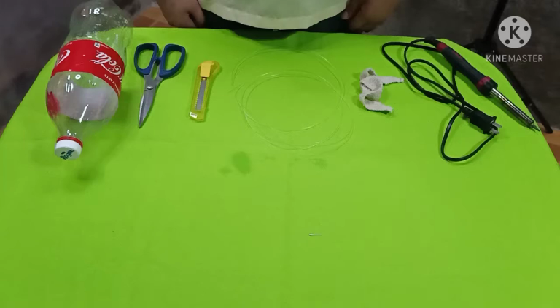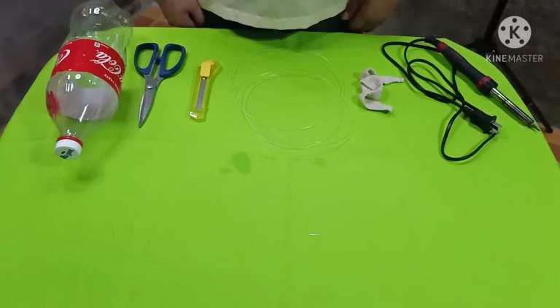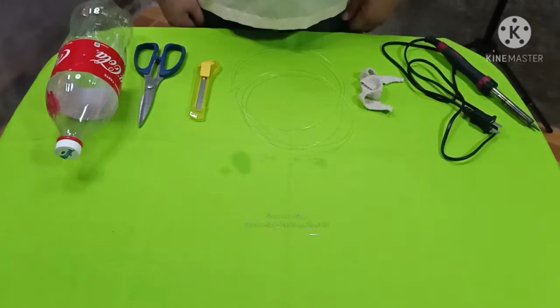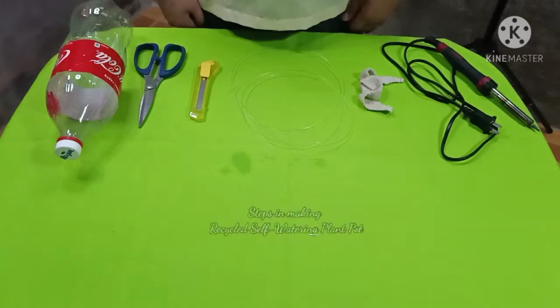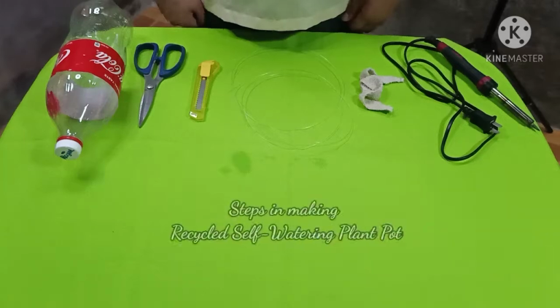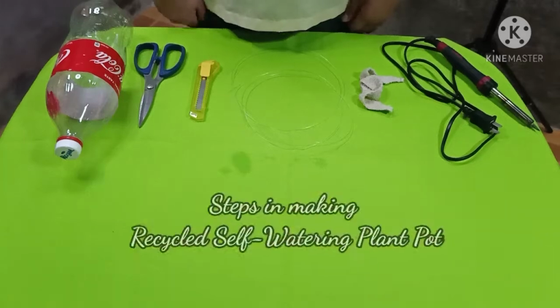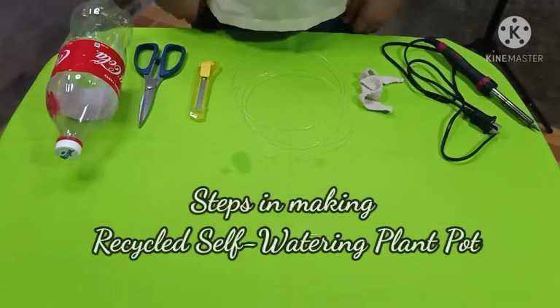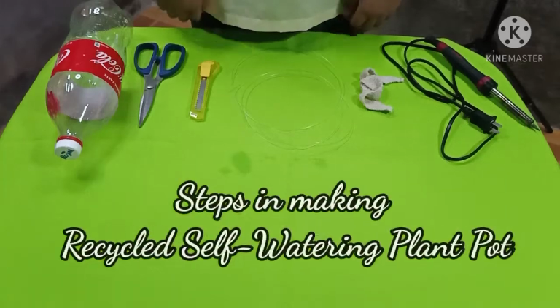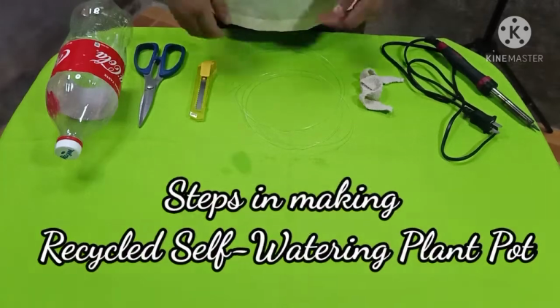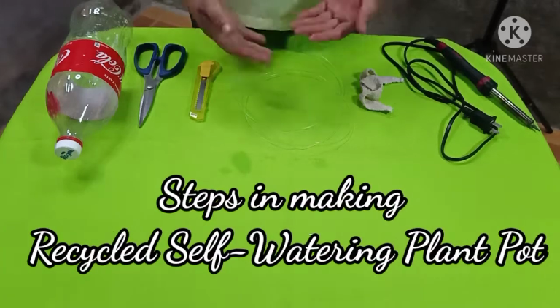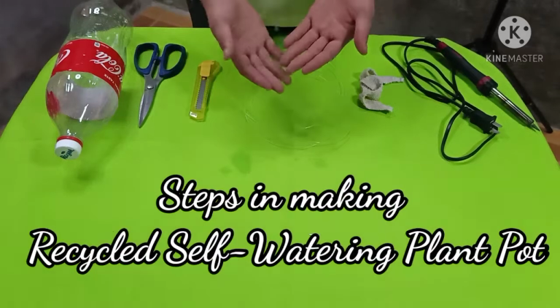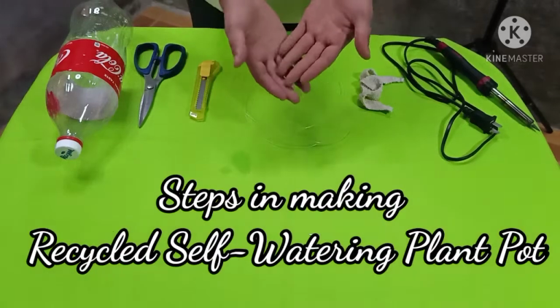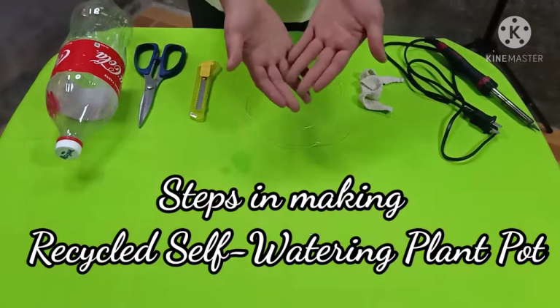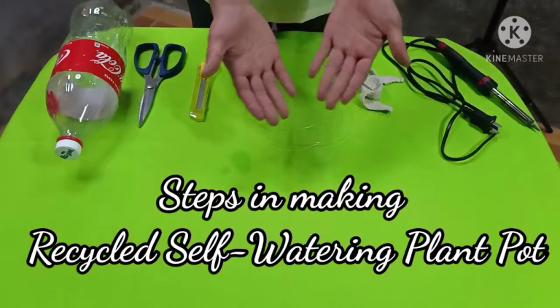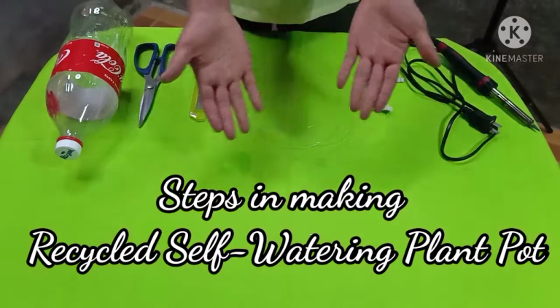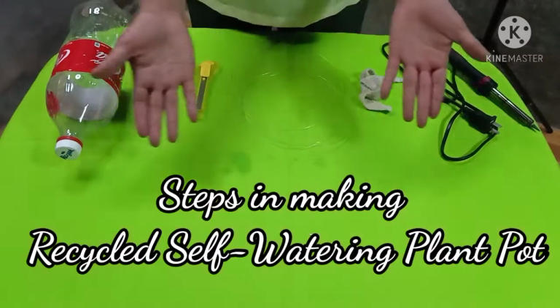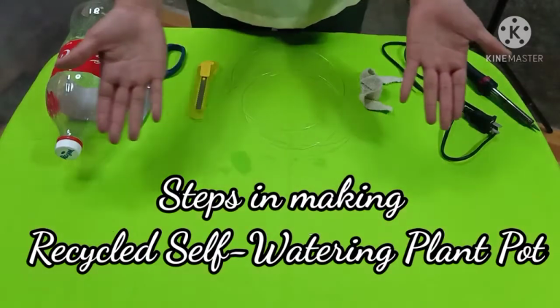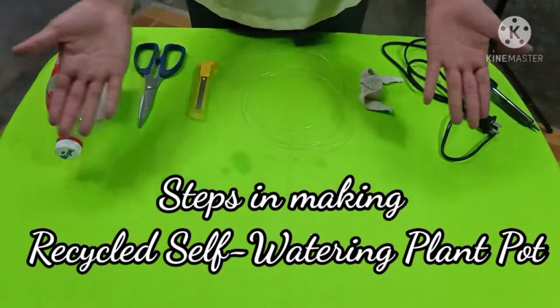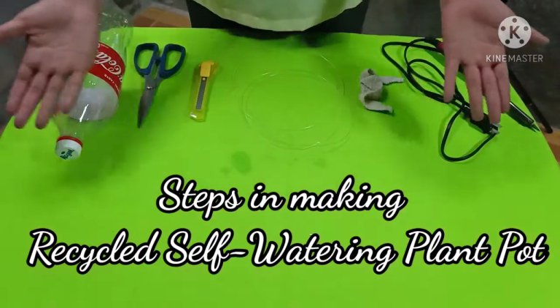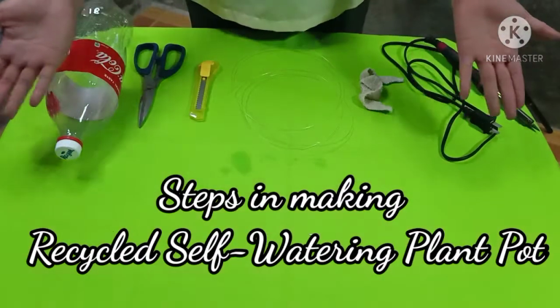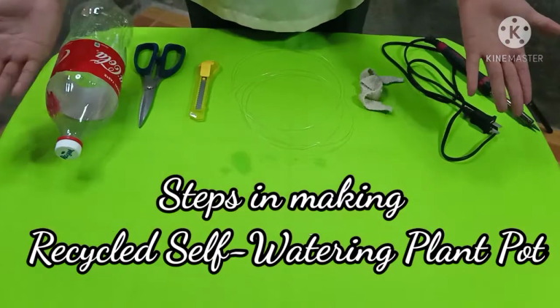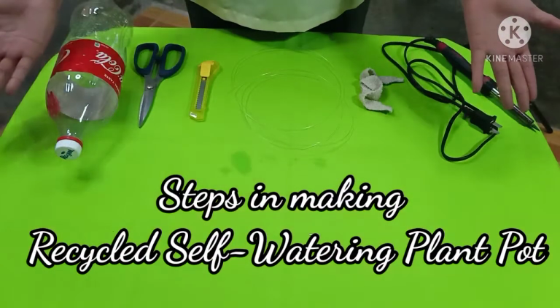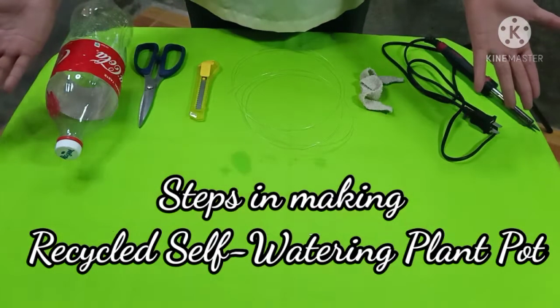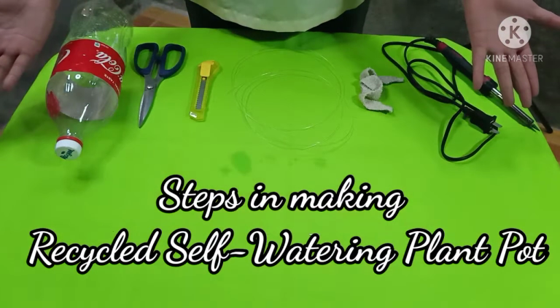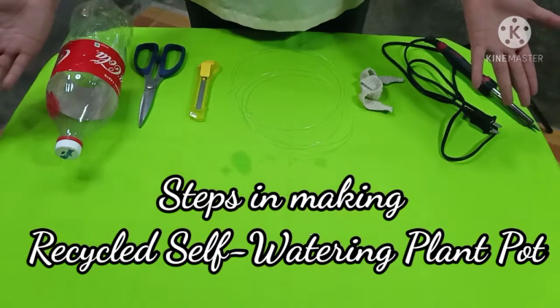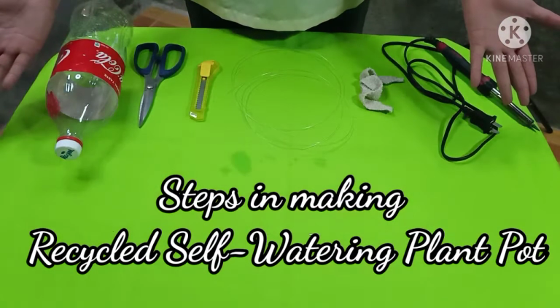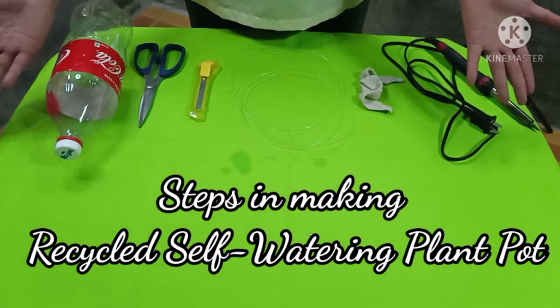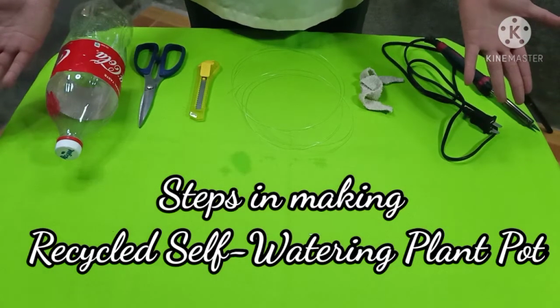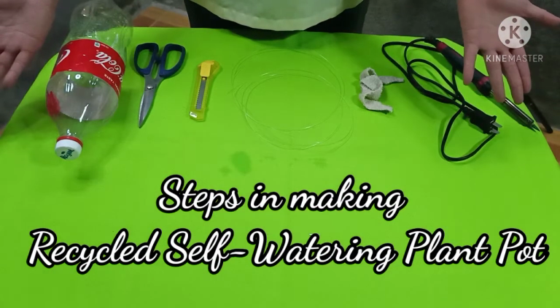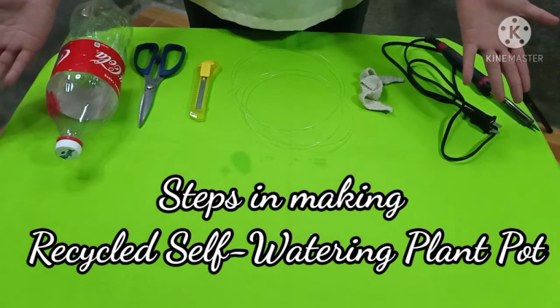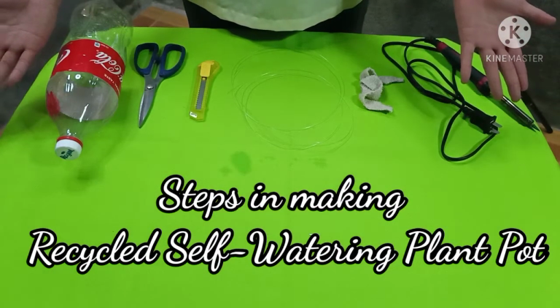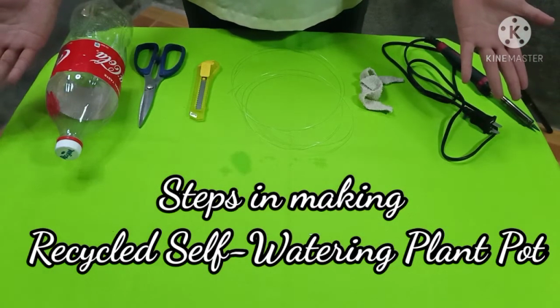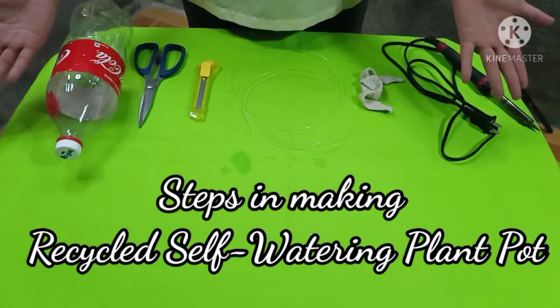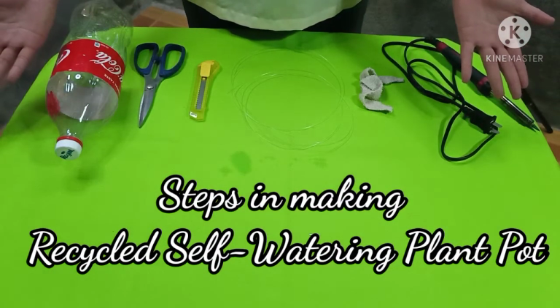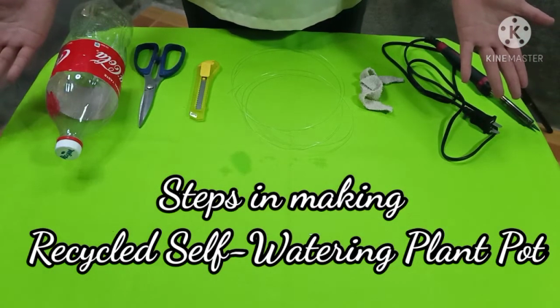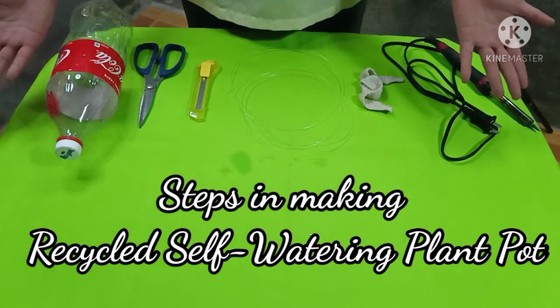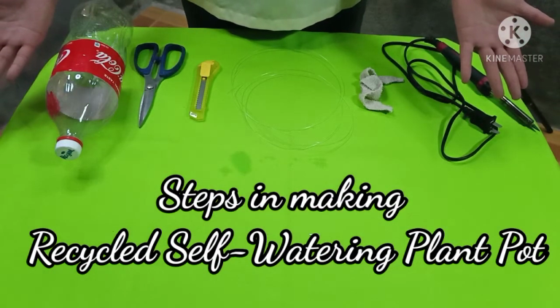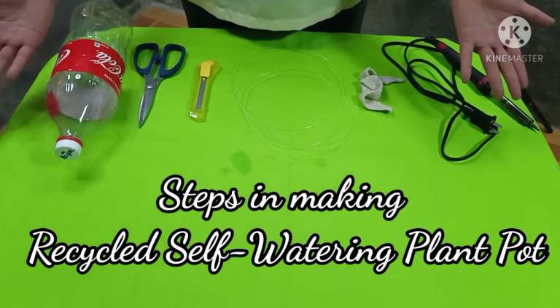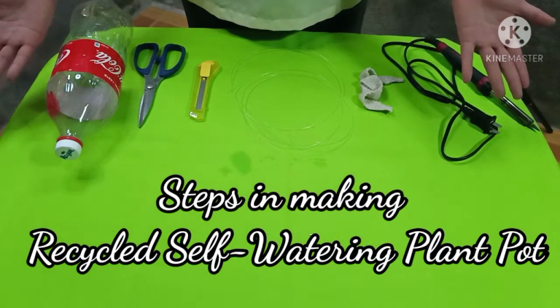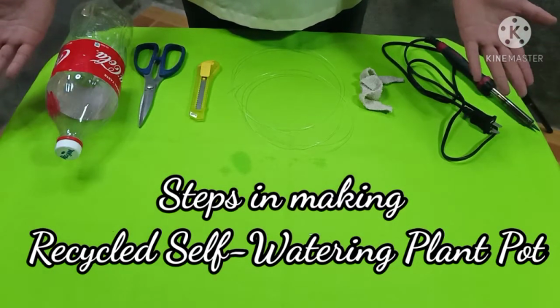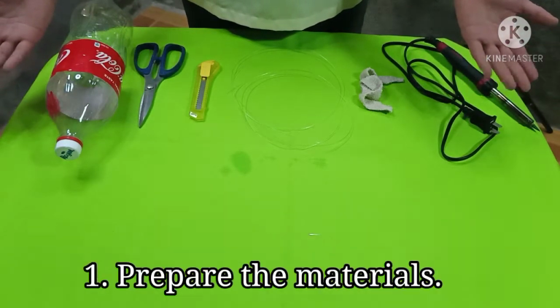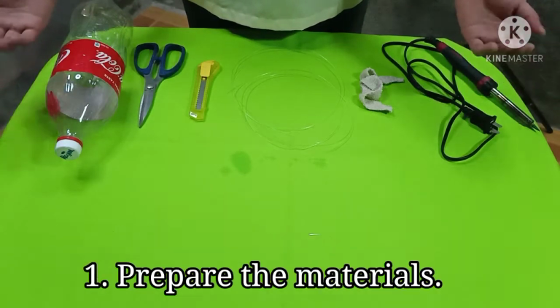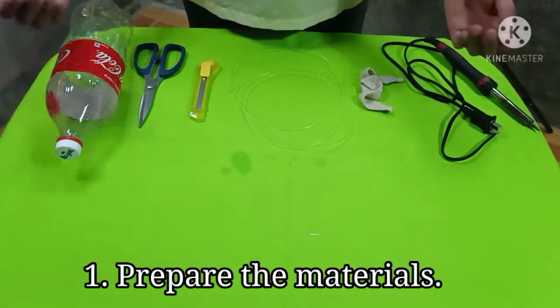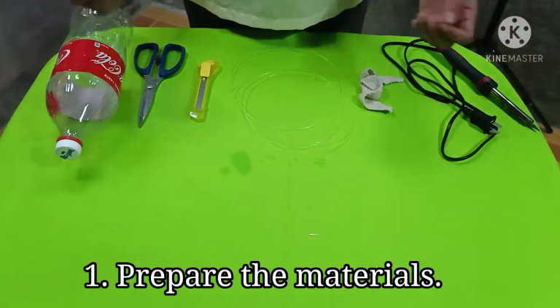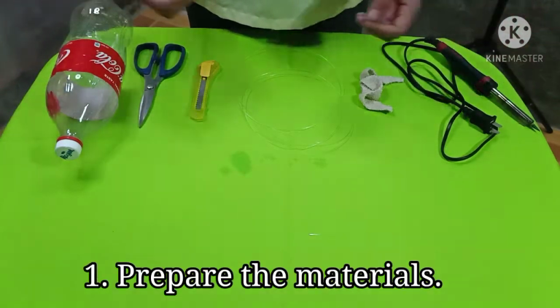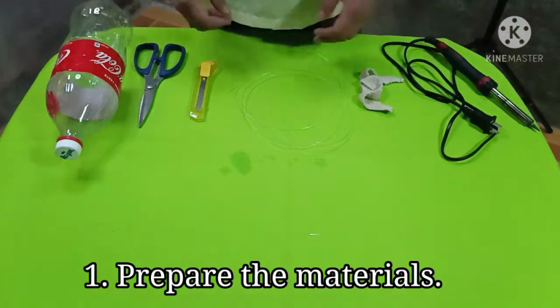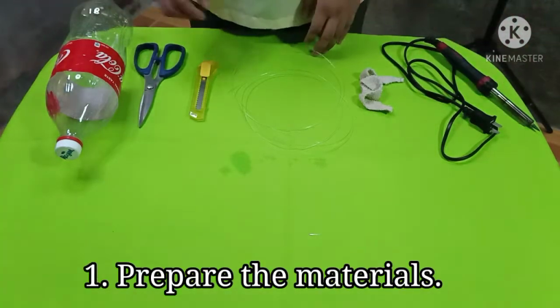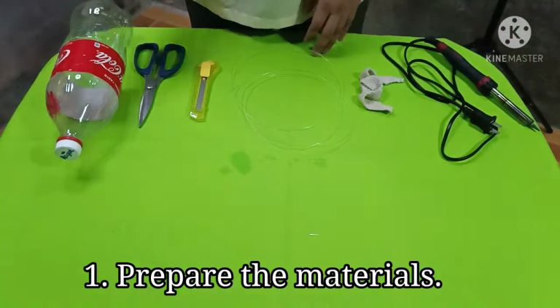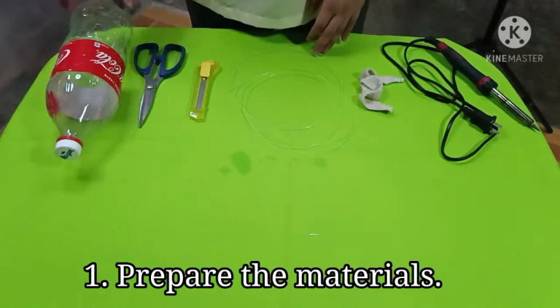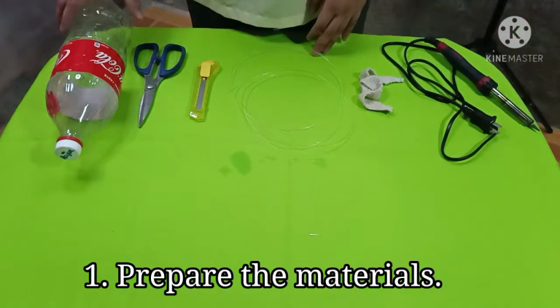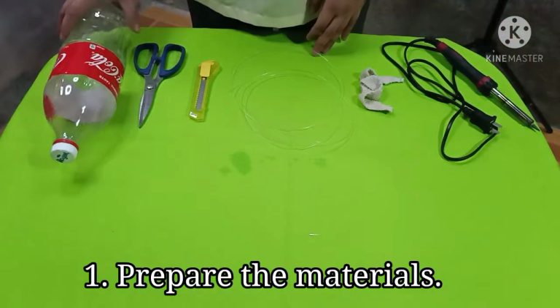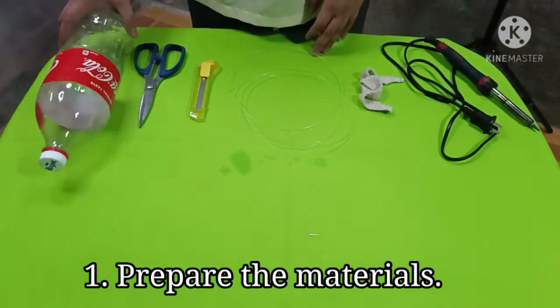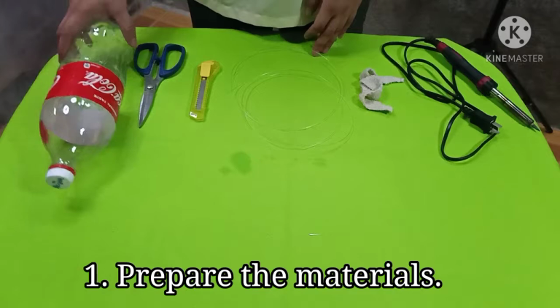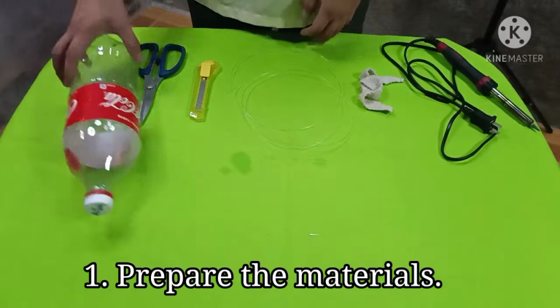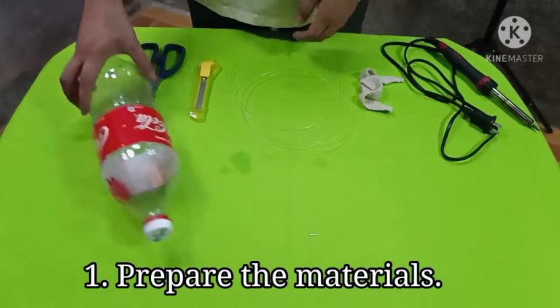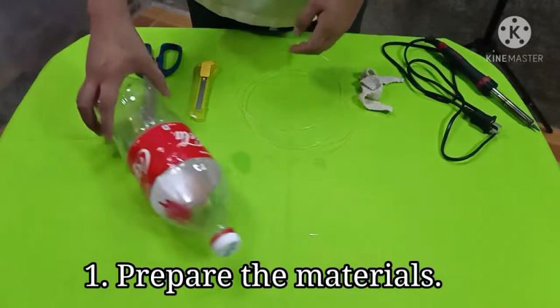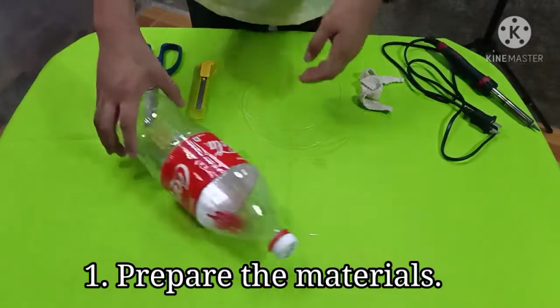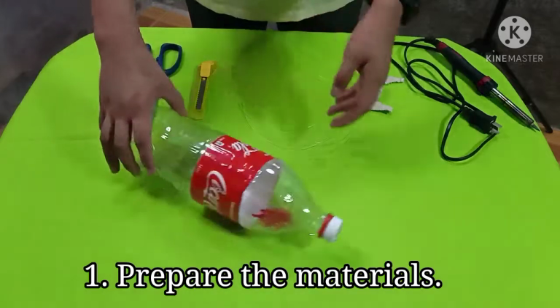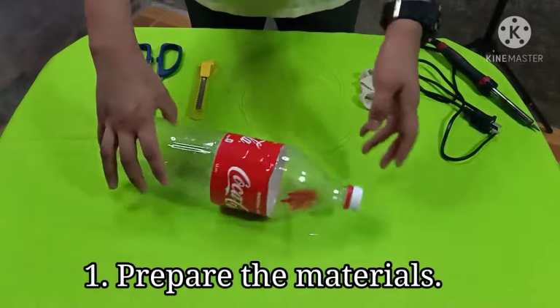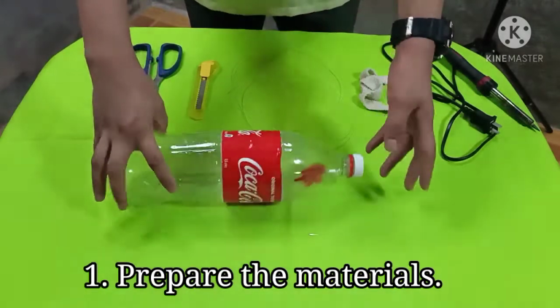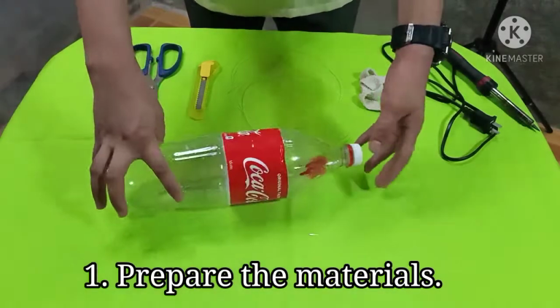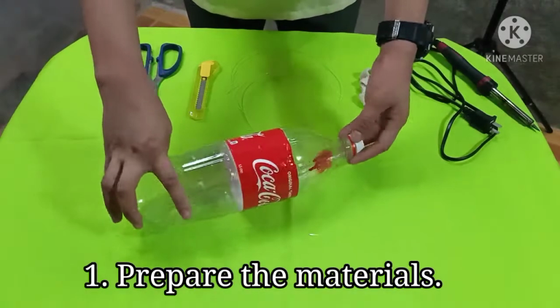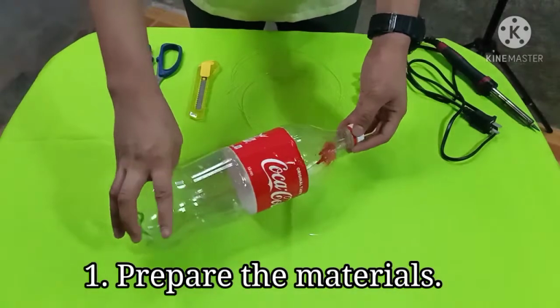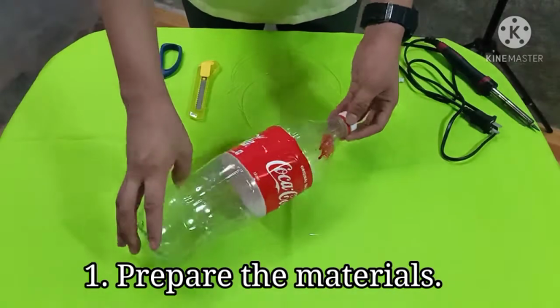Steps in making a recycled self-watering plant pot. Step 1: Prepare the materials.